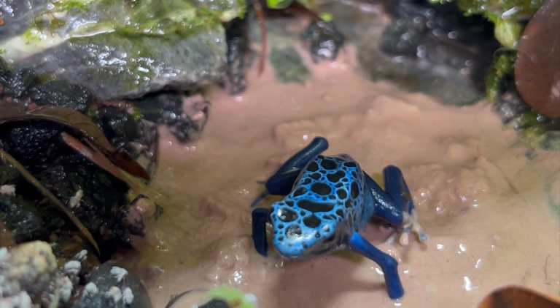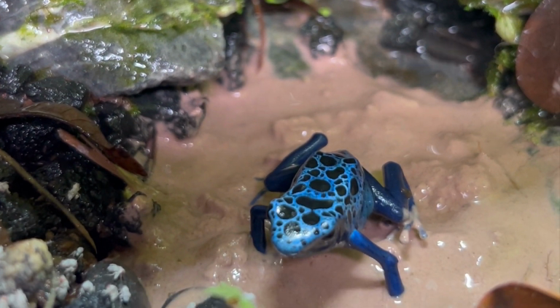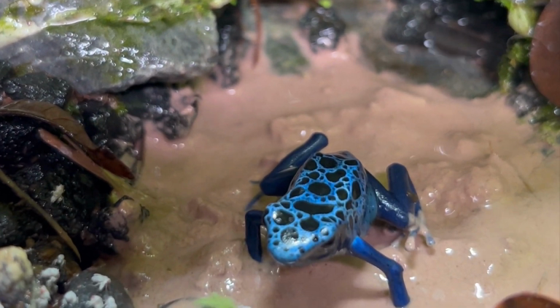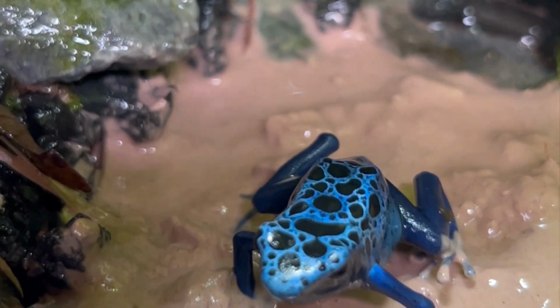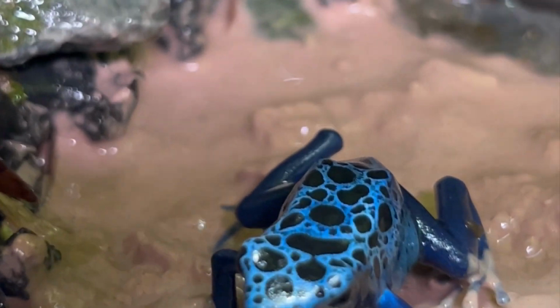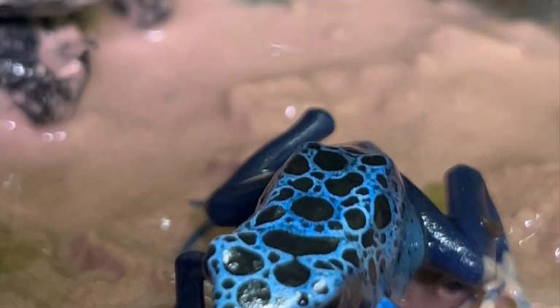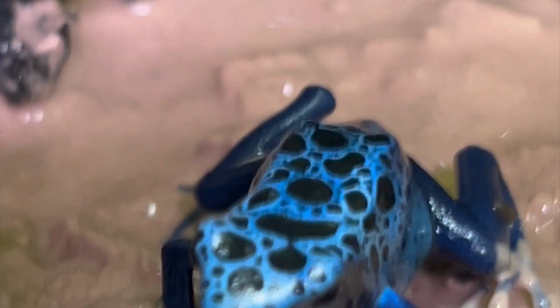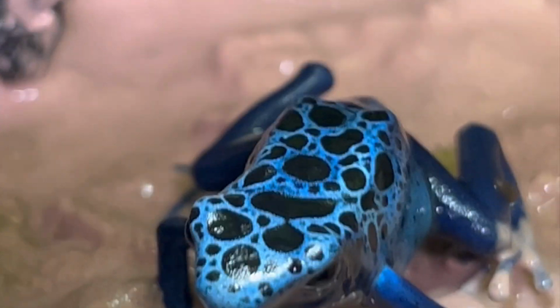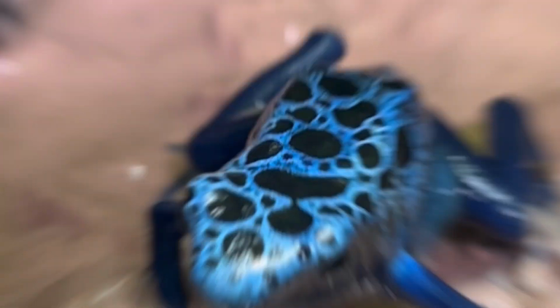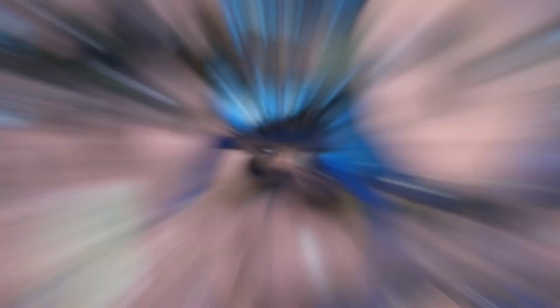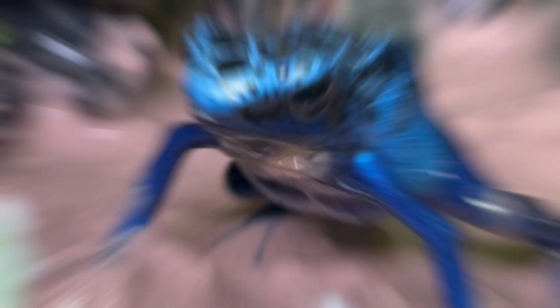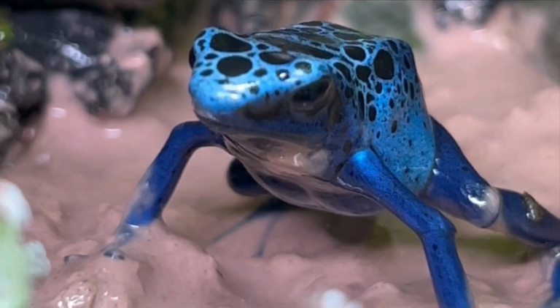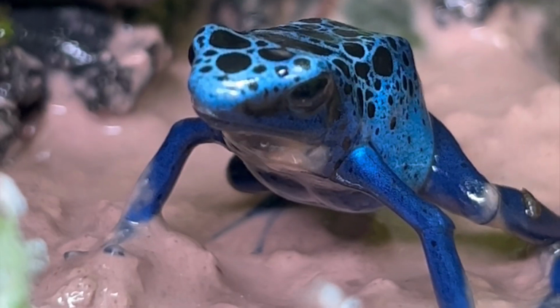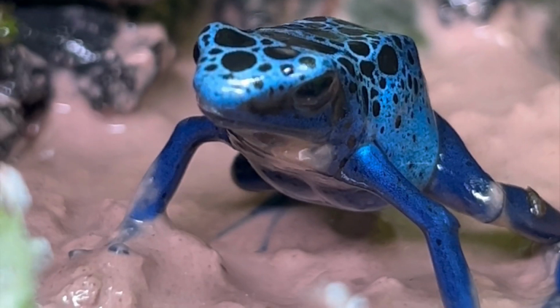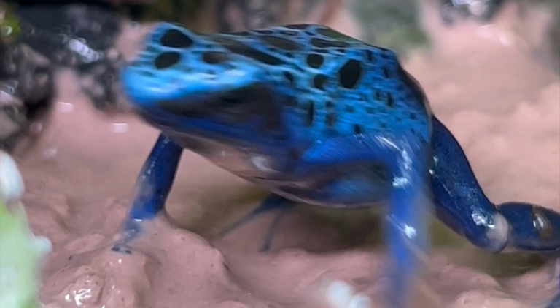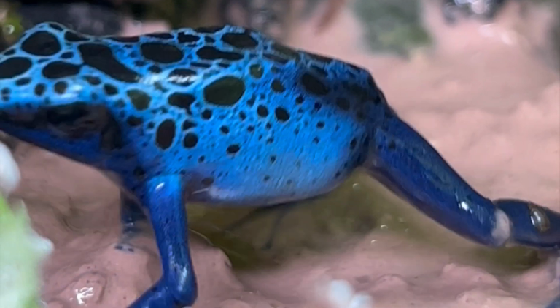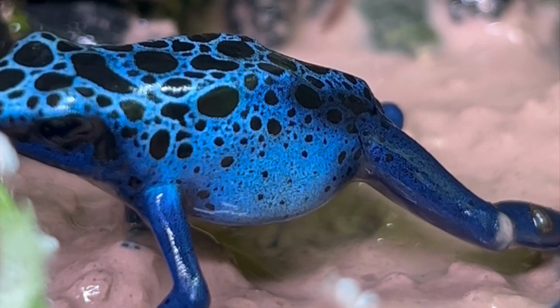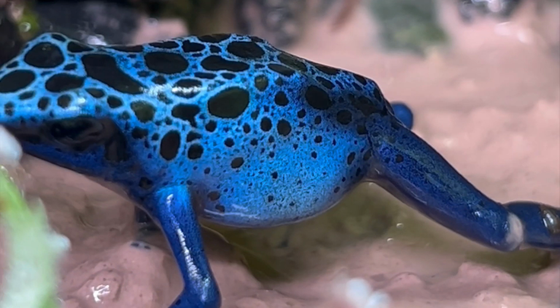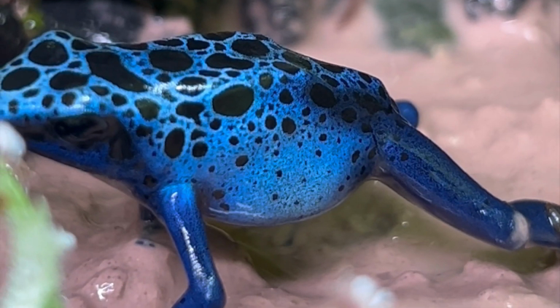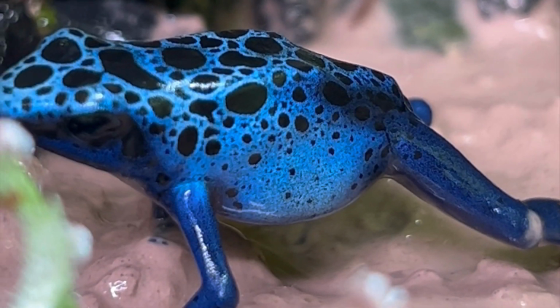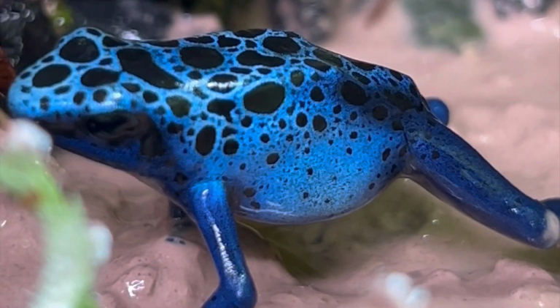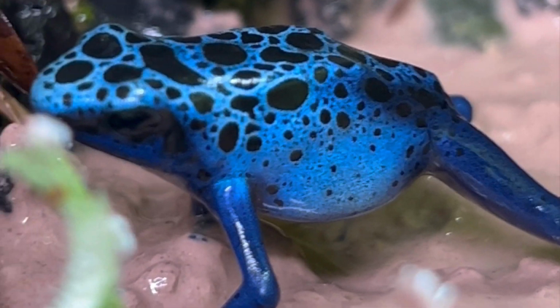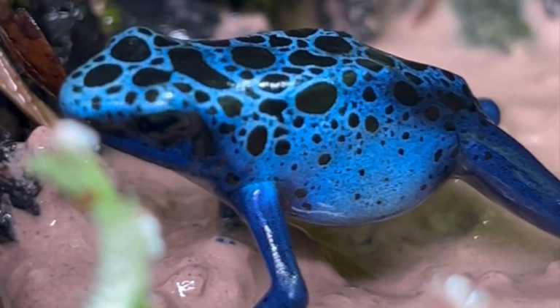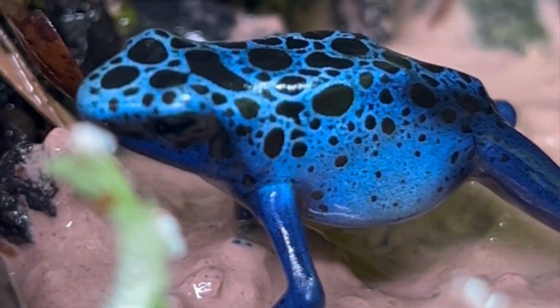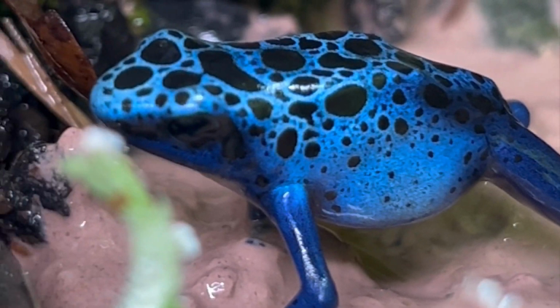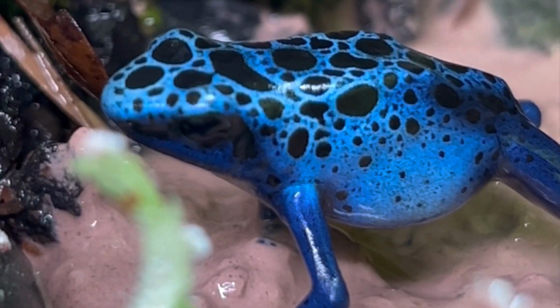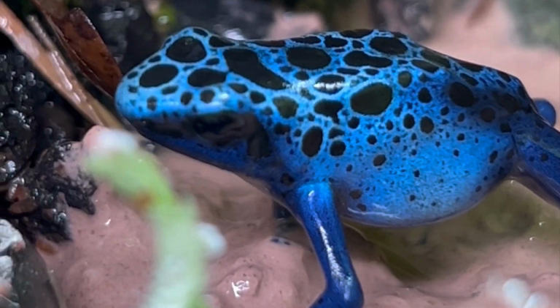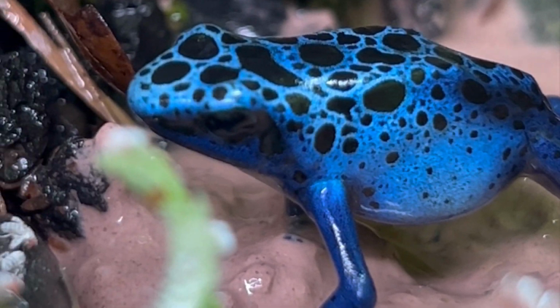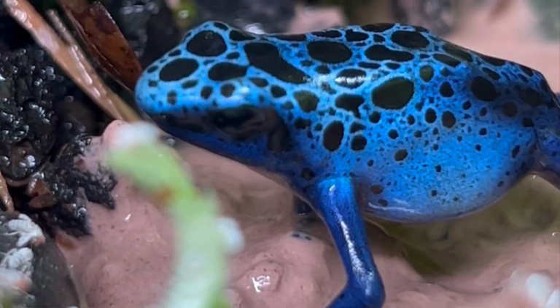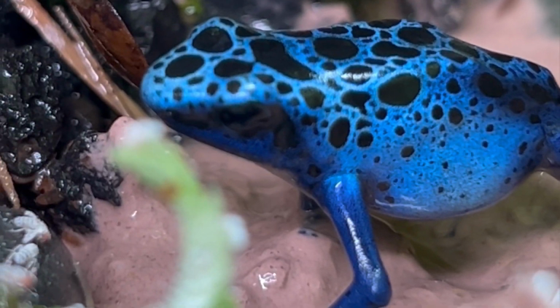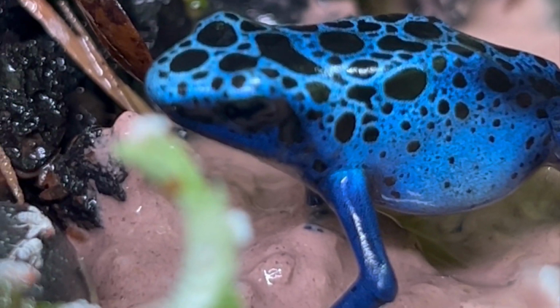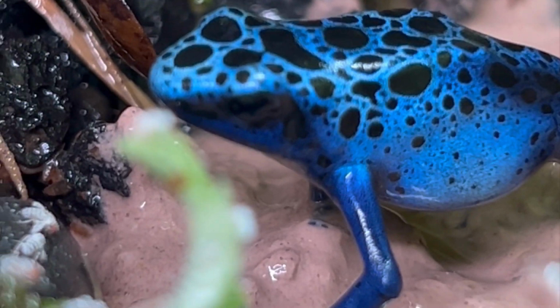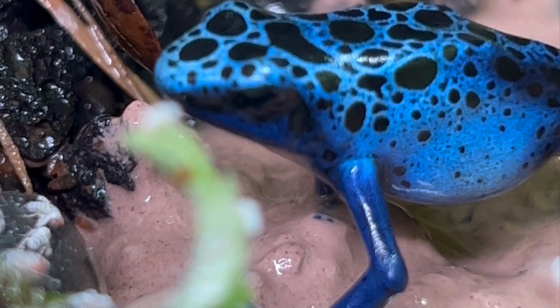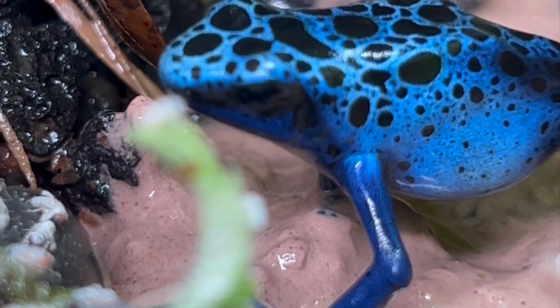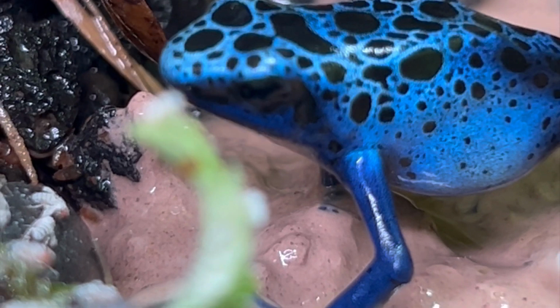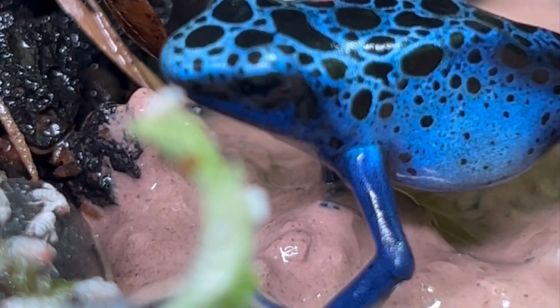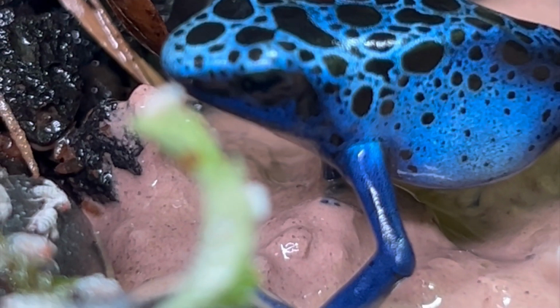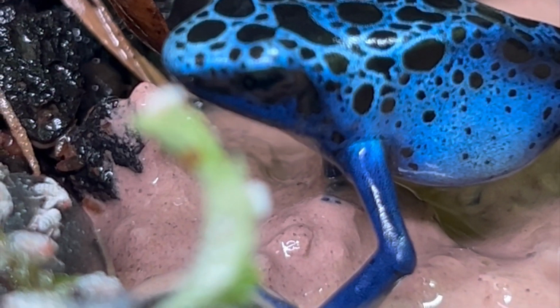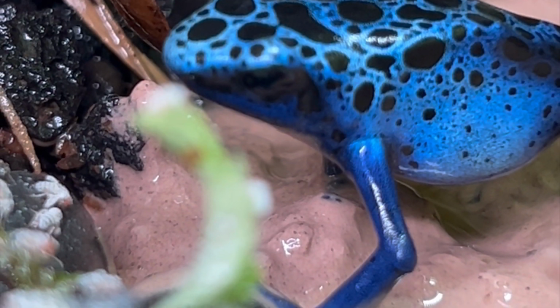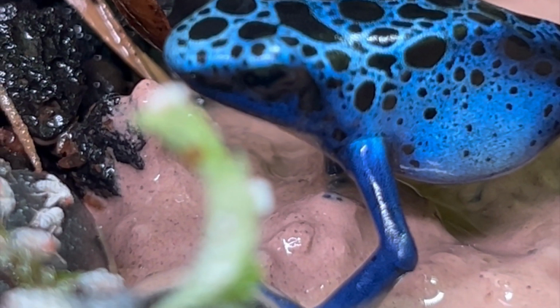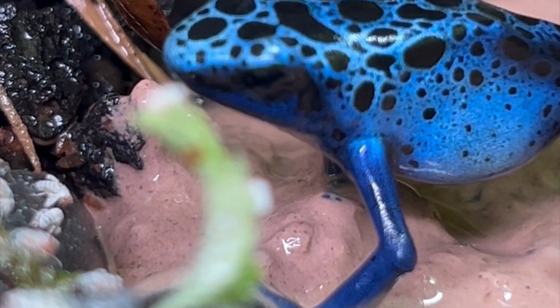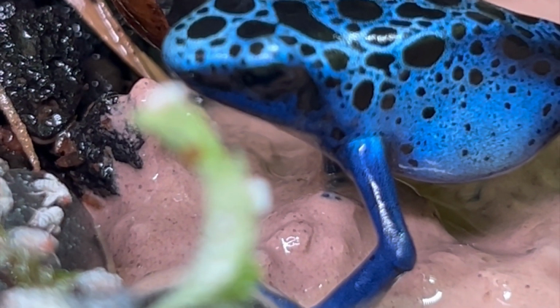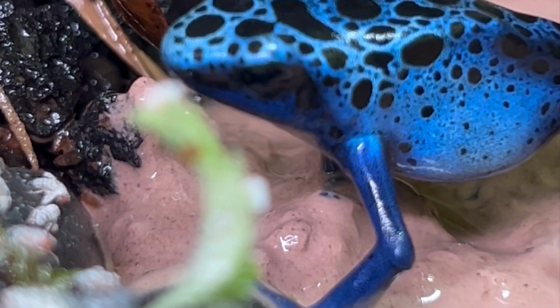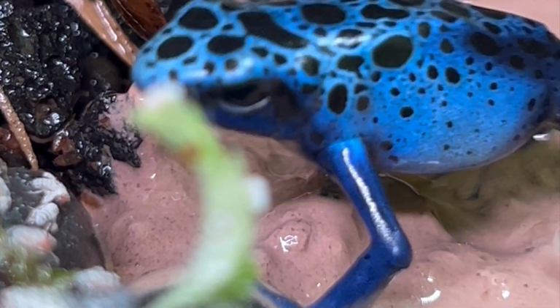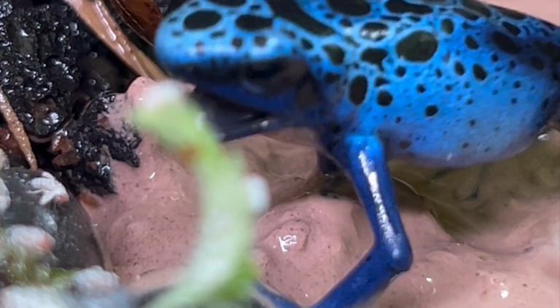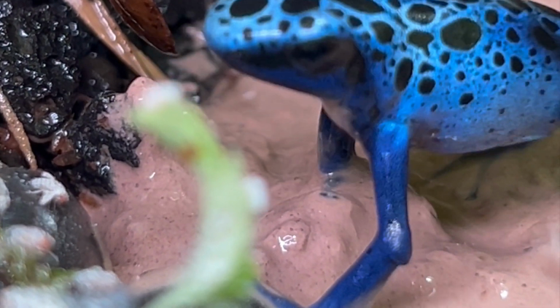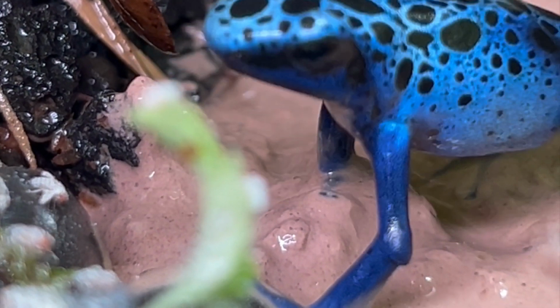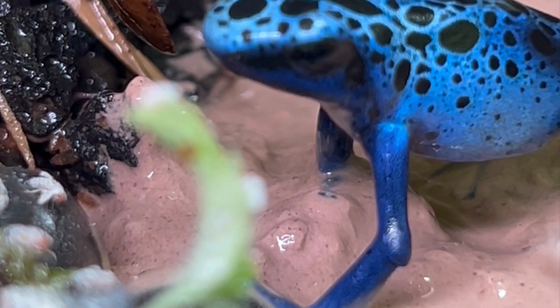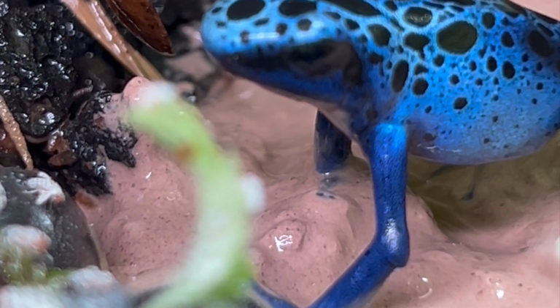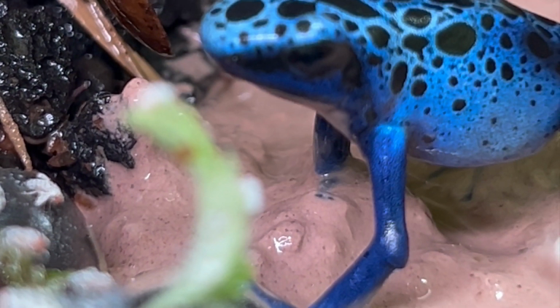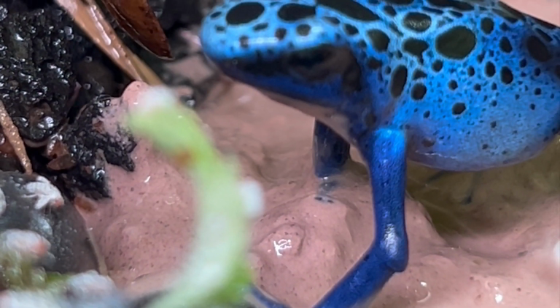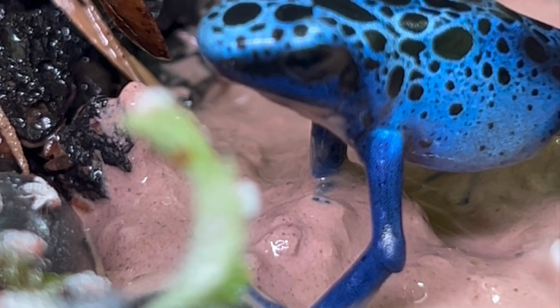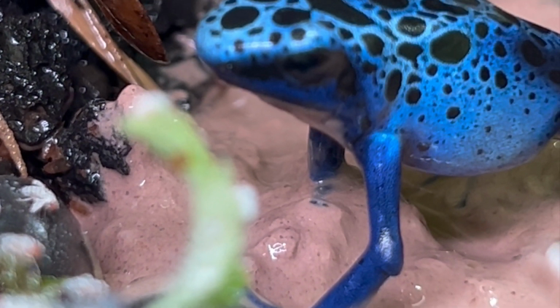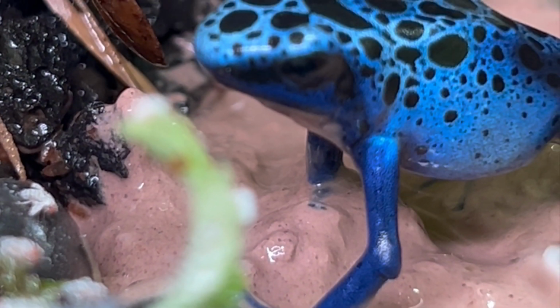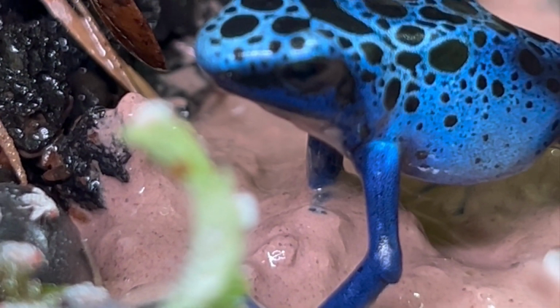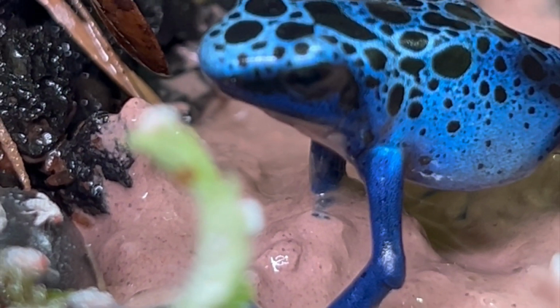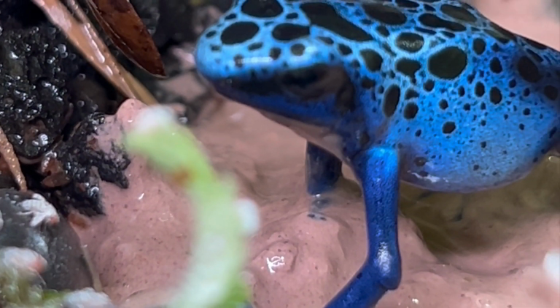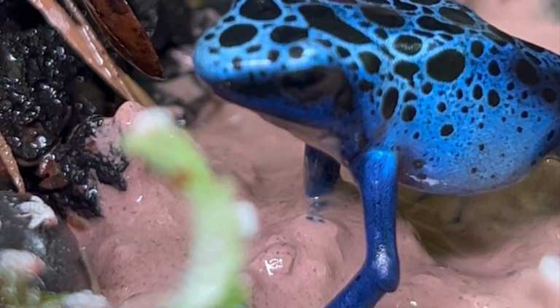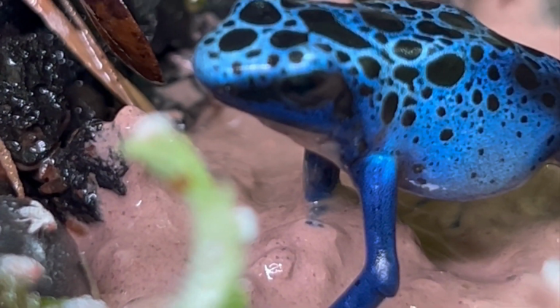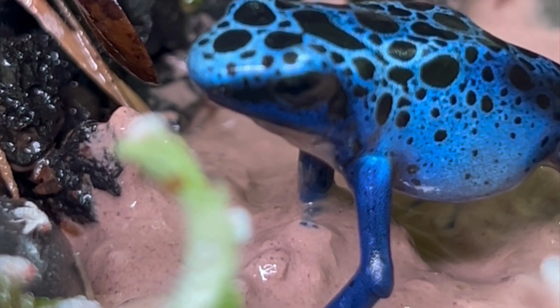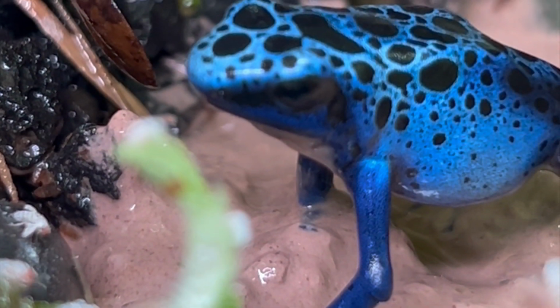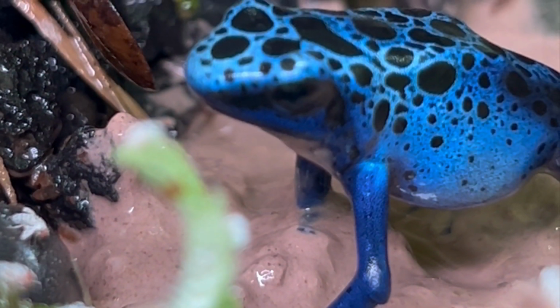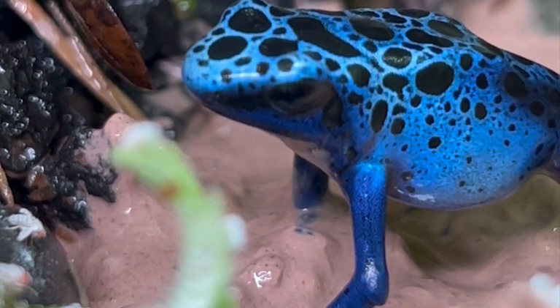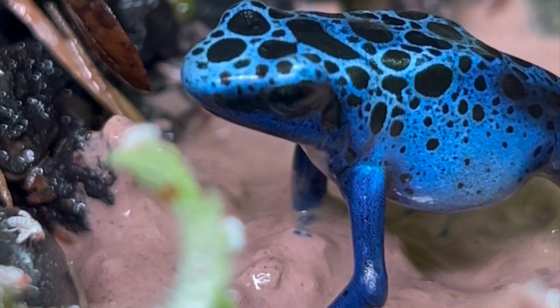My frogs prefer to eat their flightless fruit flies in their spa. Yeah, they're kind of spoiled.